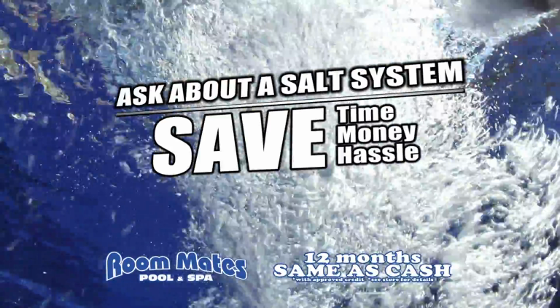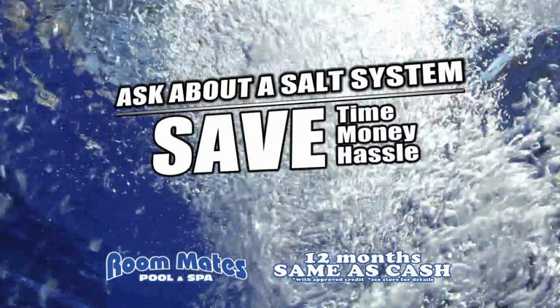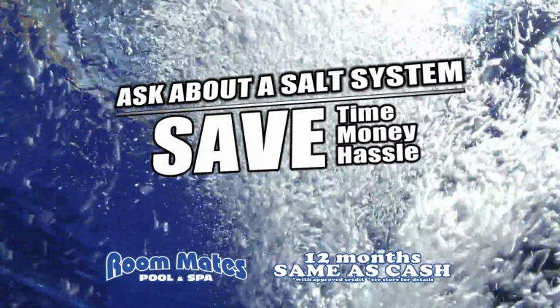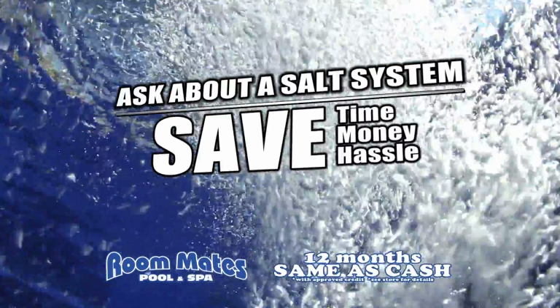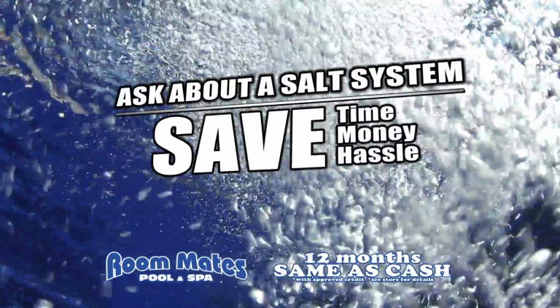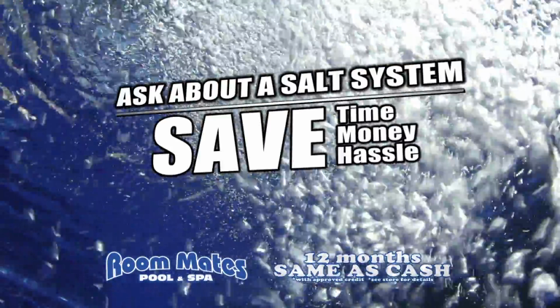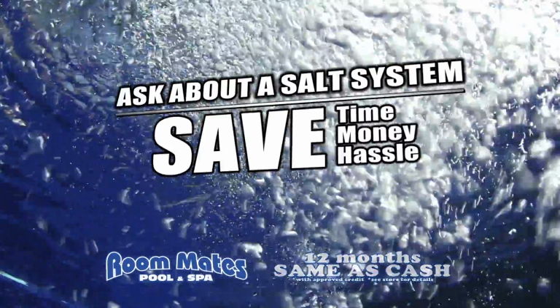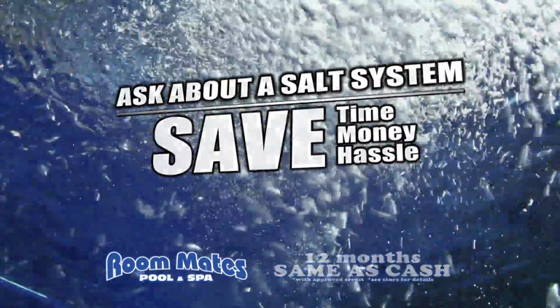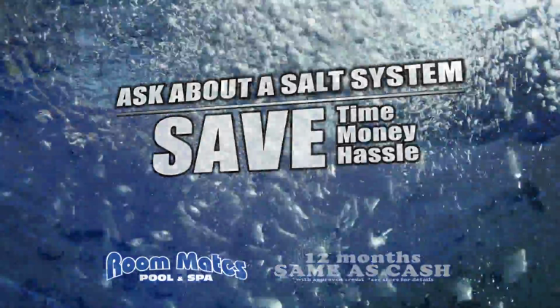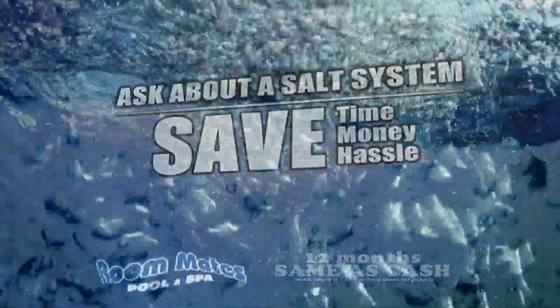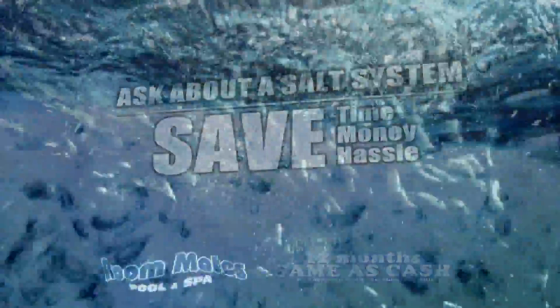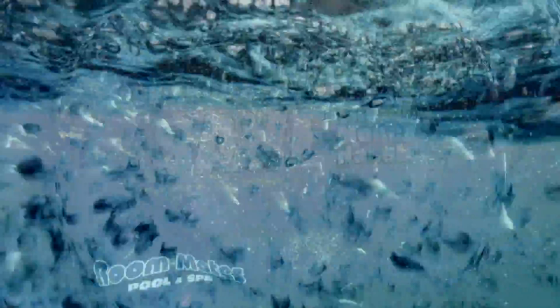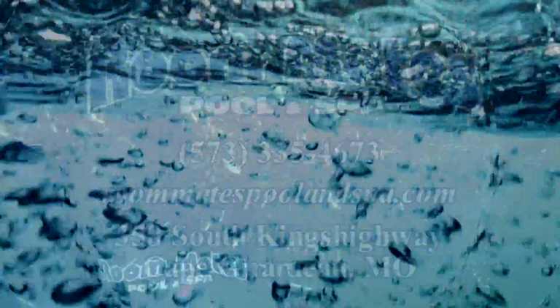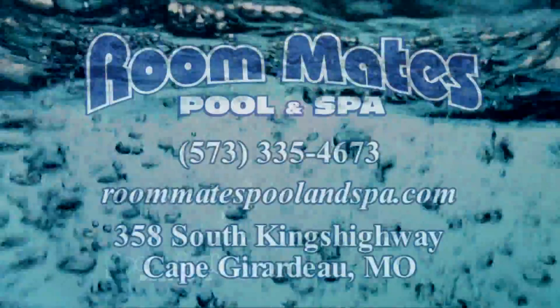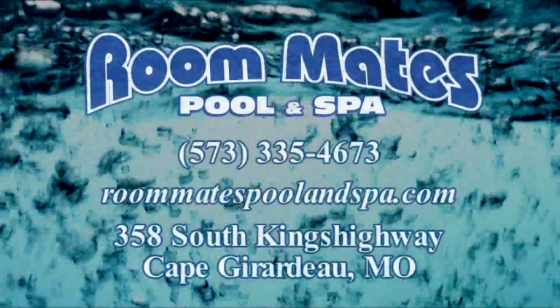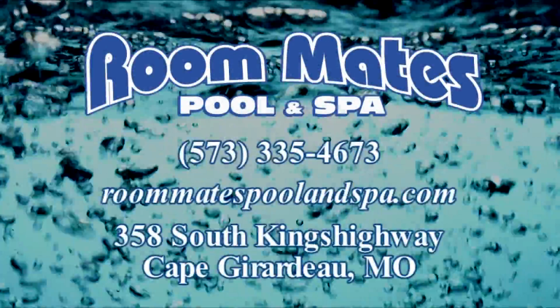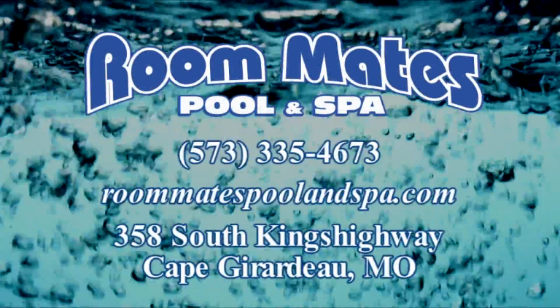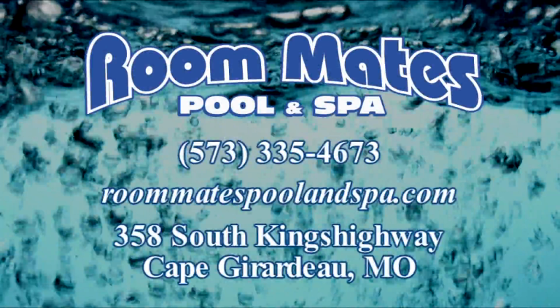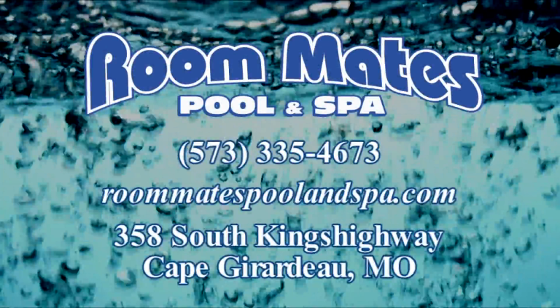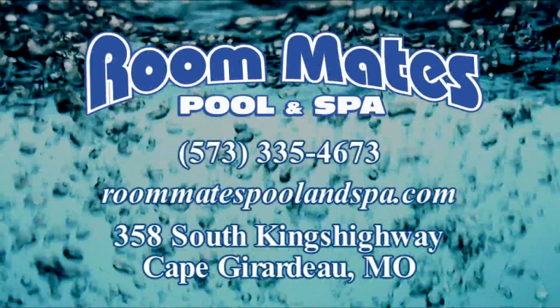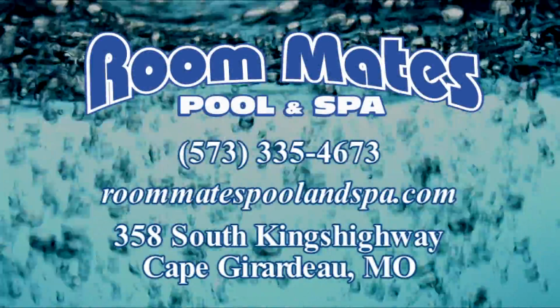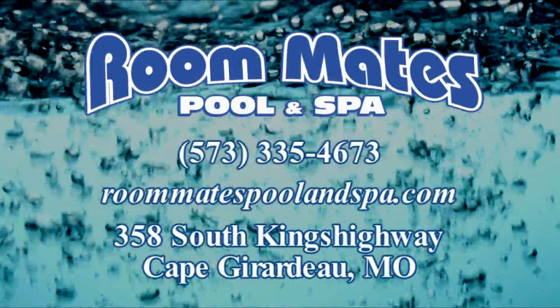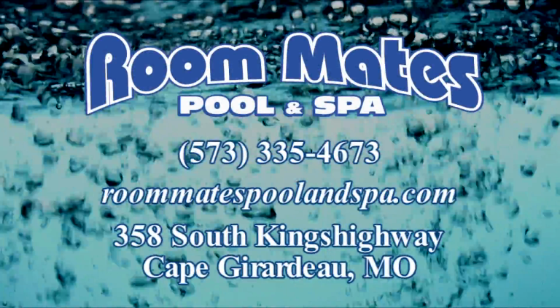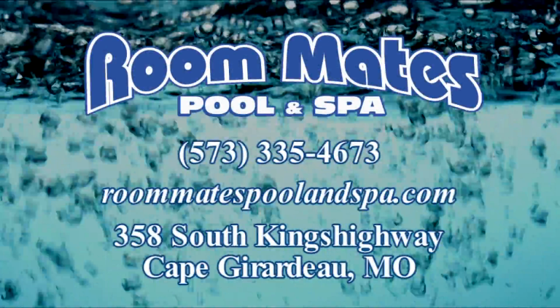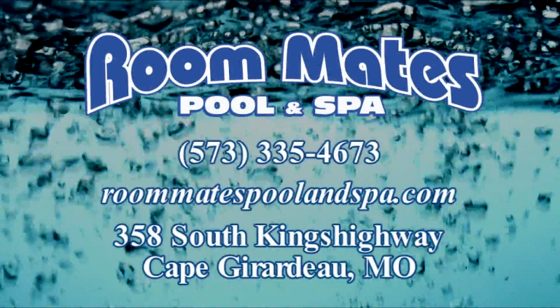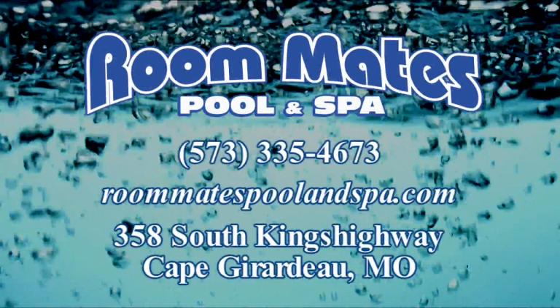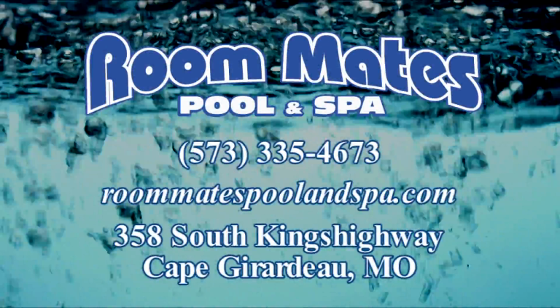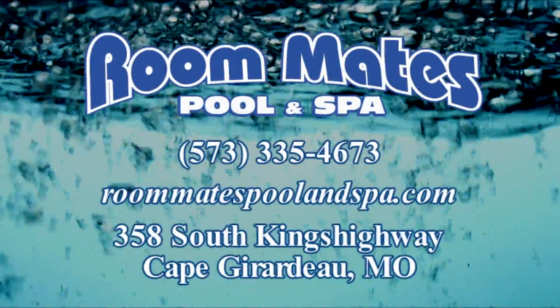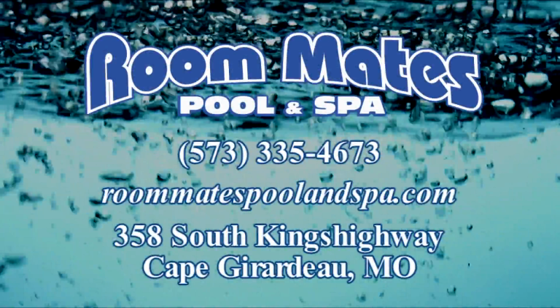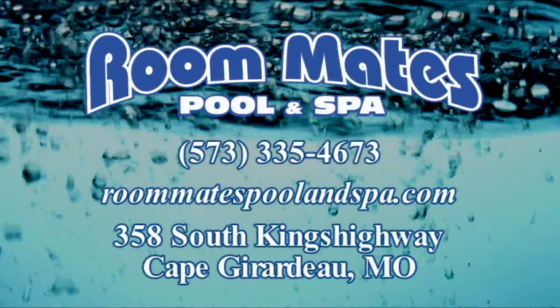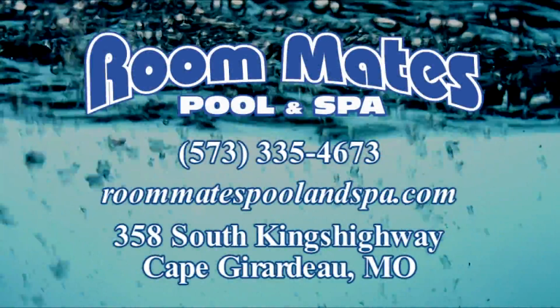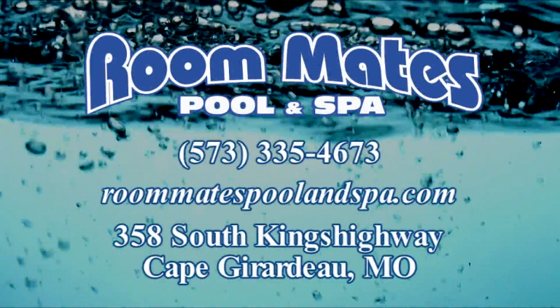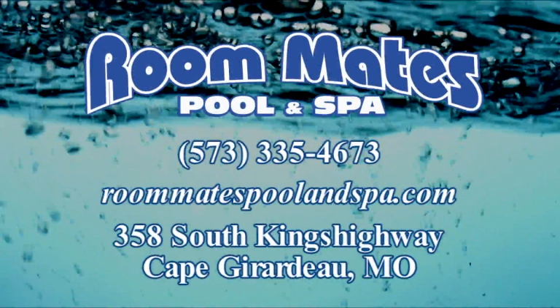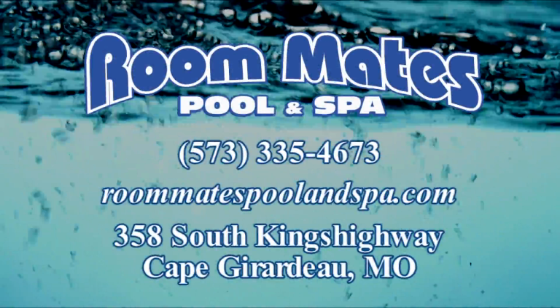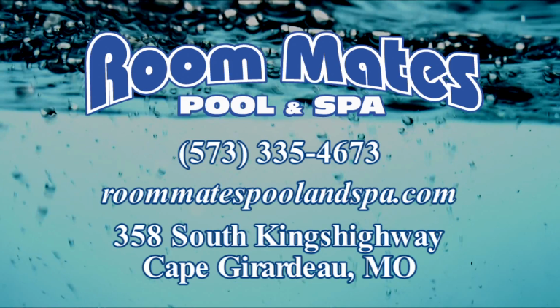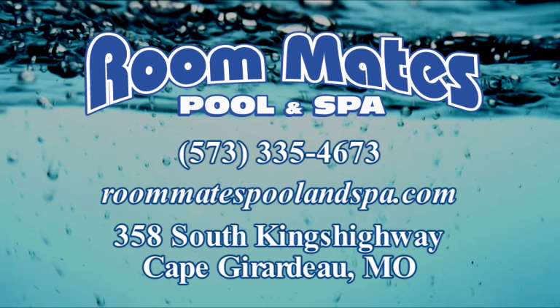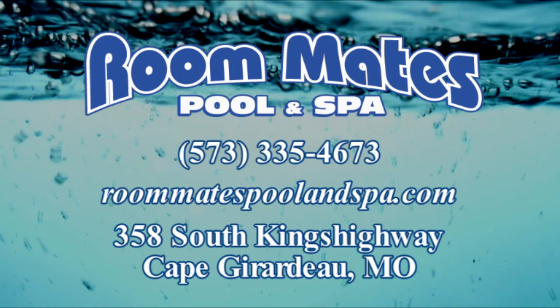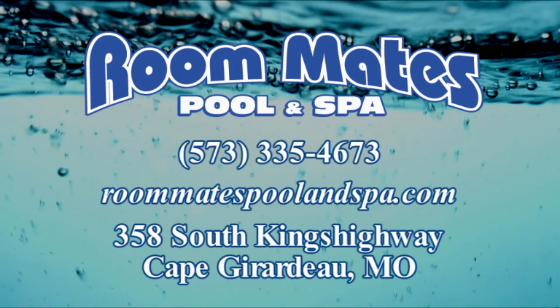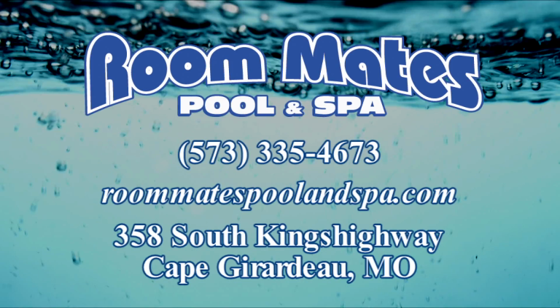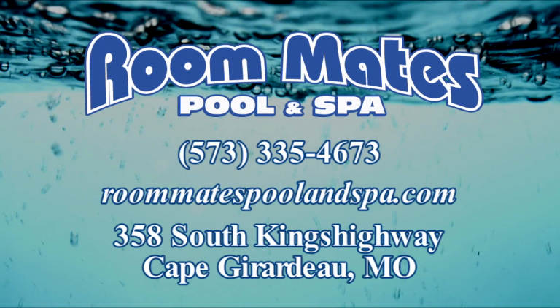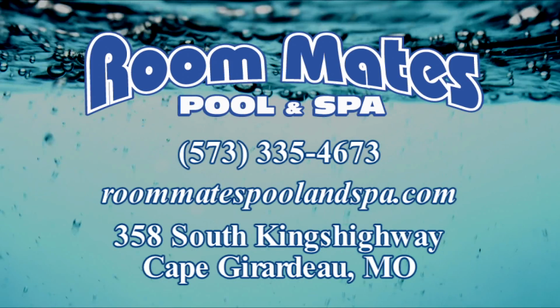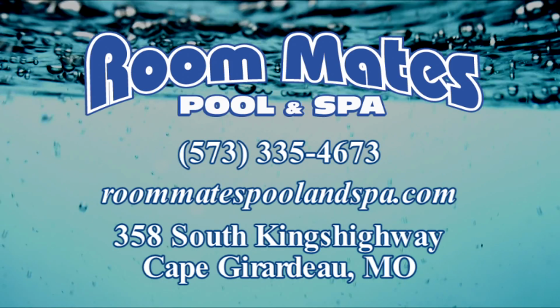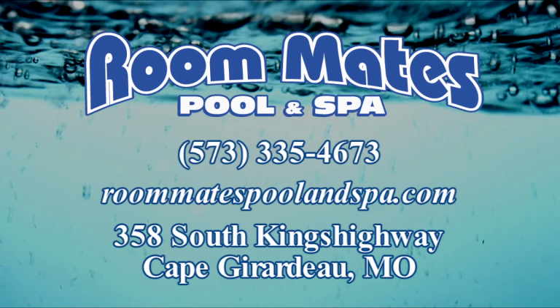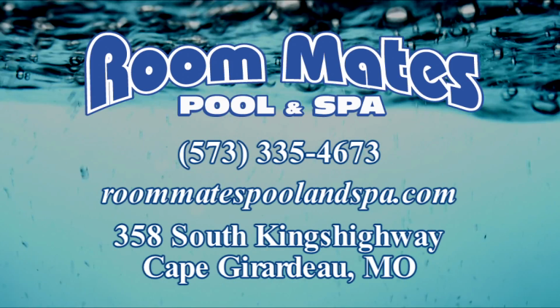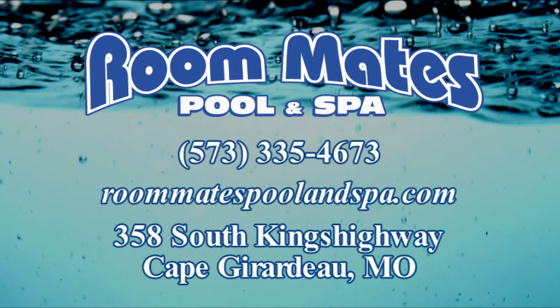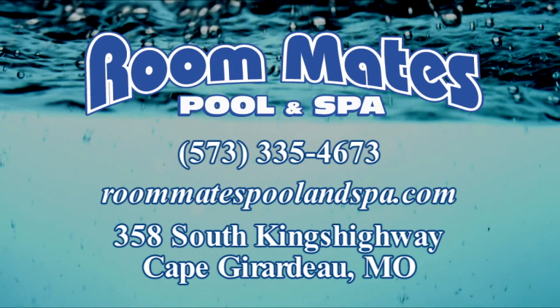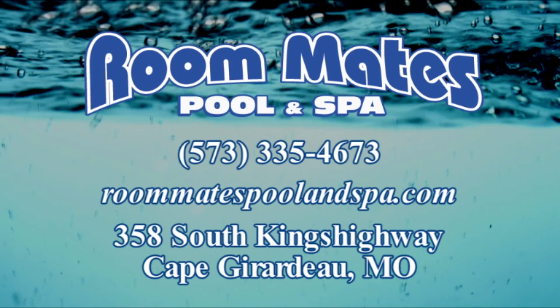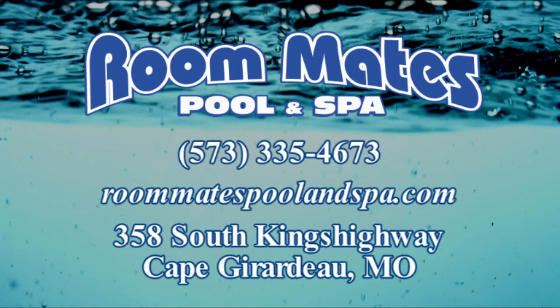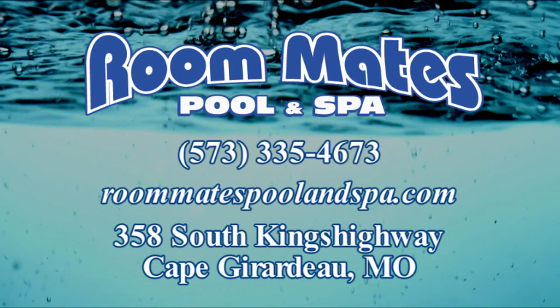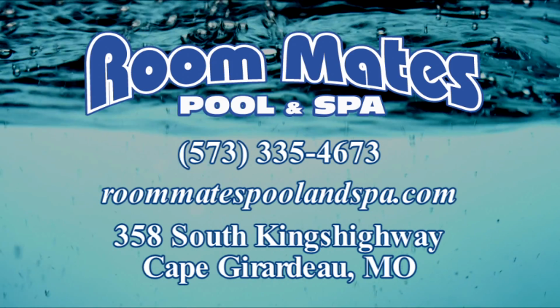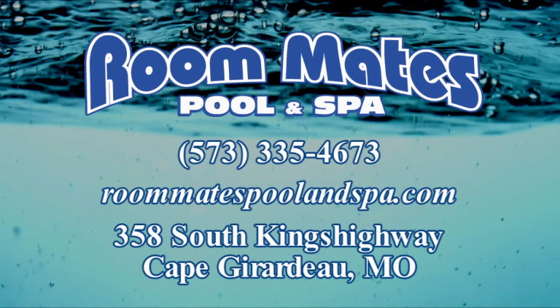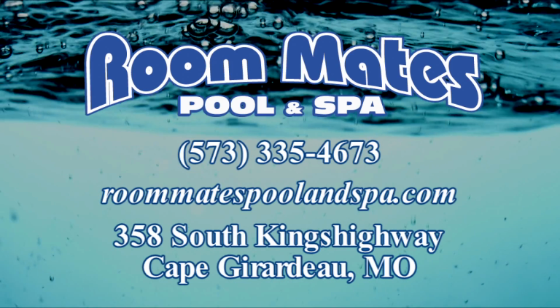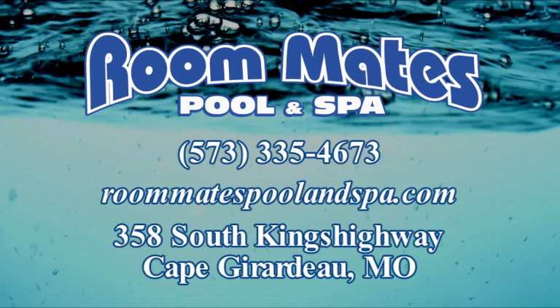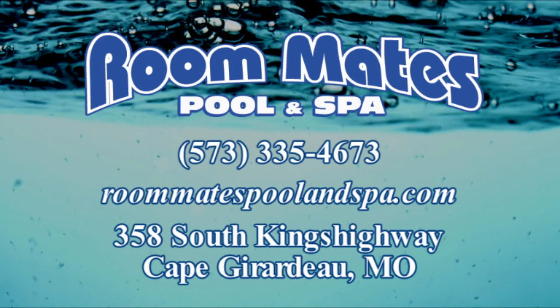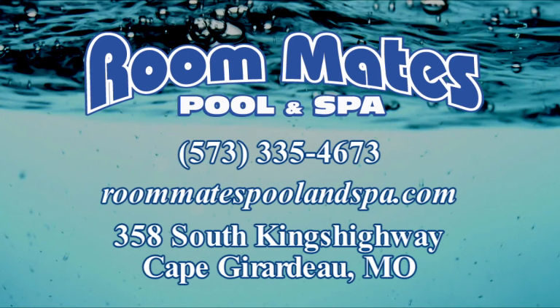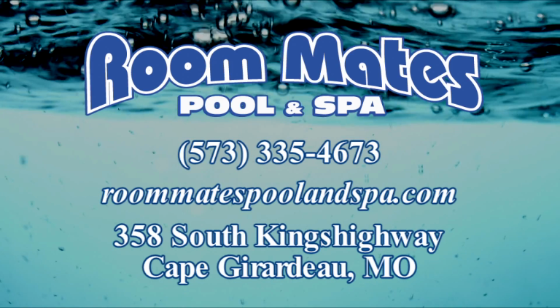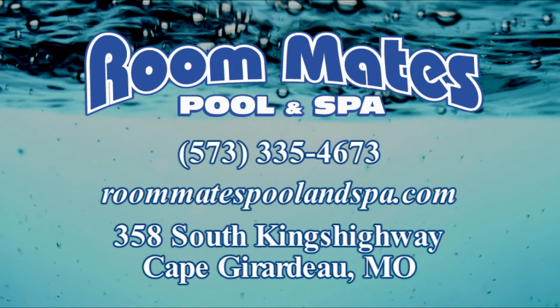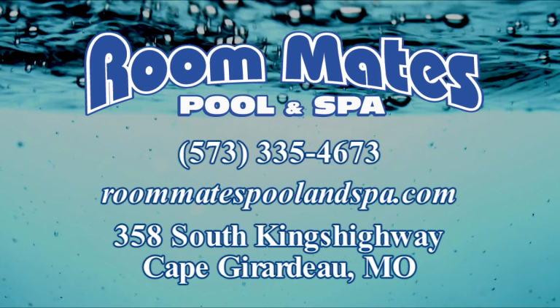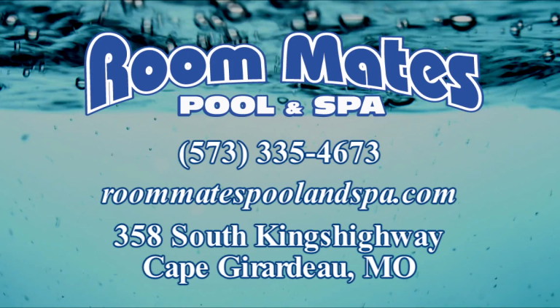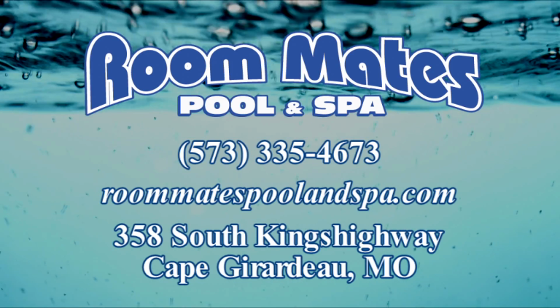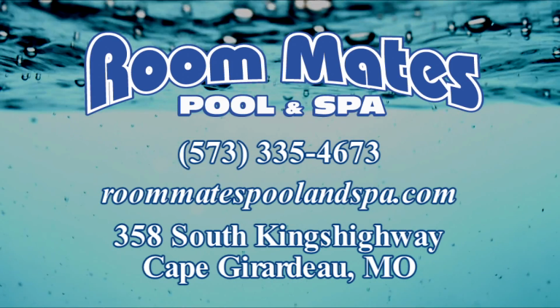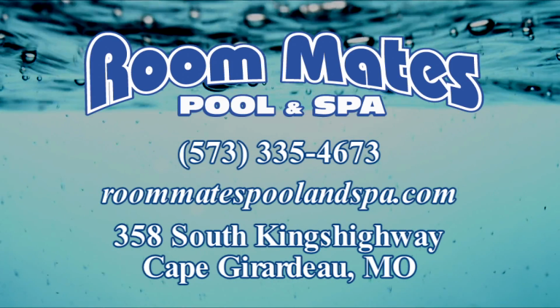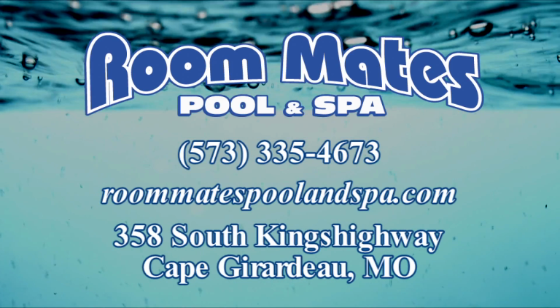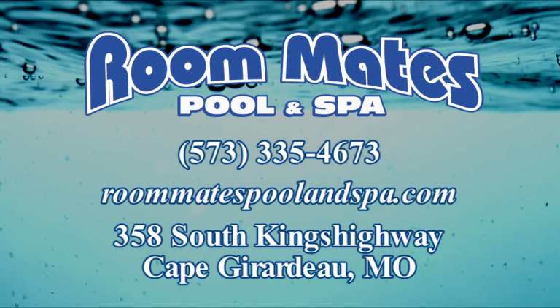Roommates makes owning a pool easier. Have more fun with Roommates.